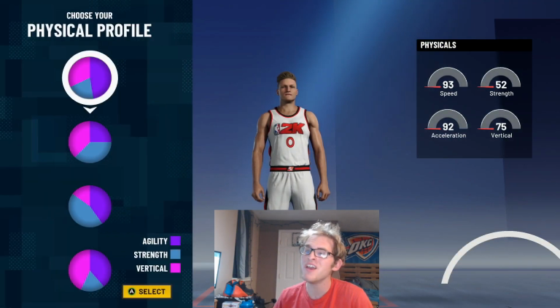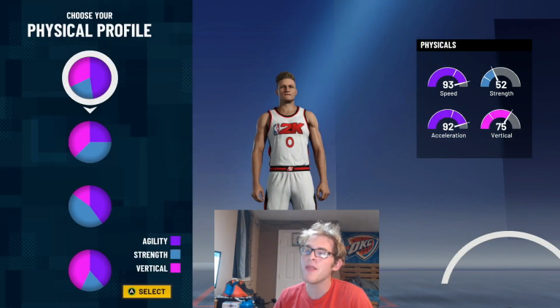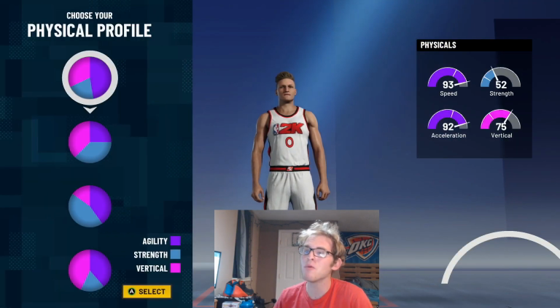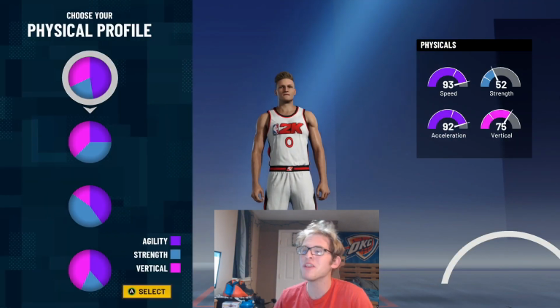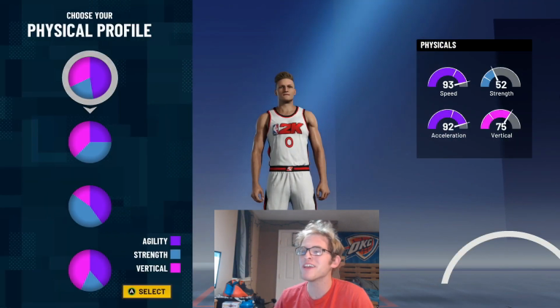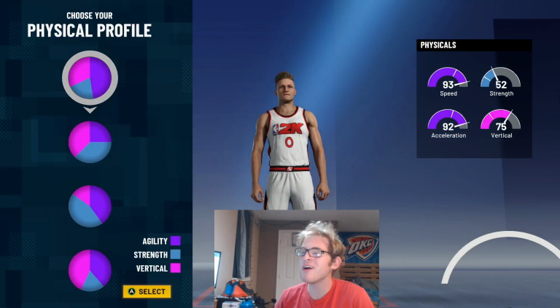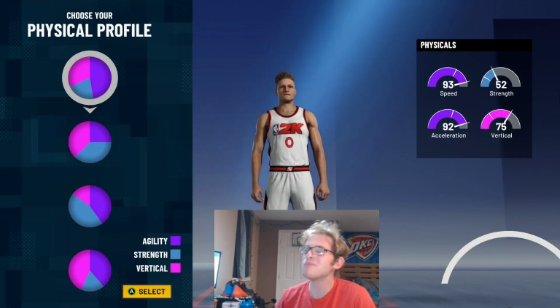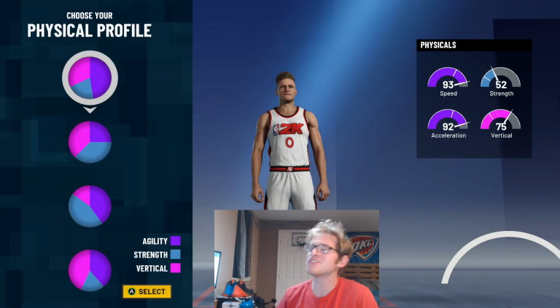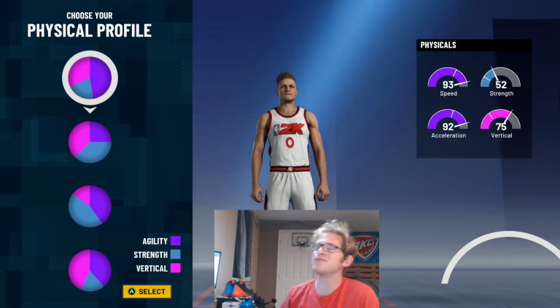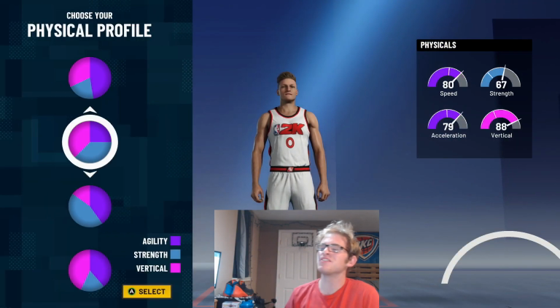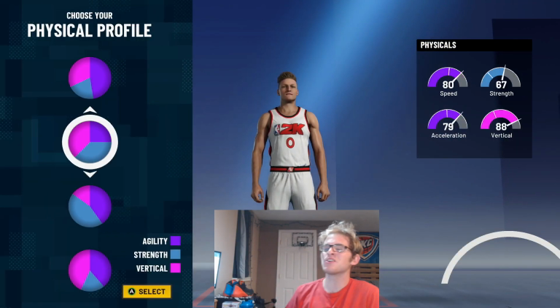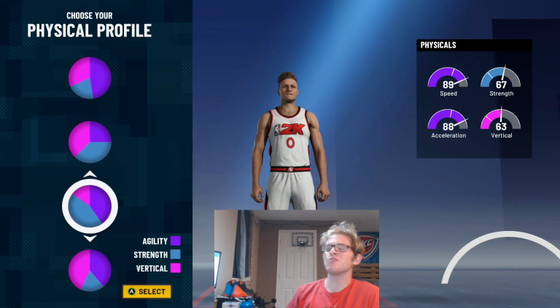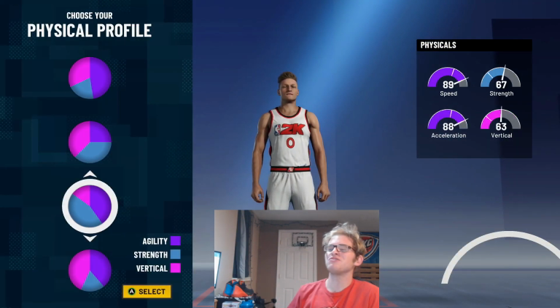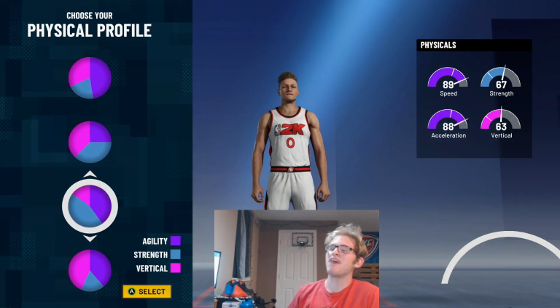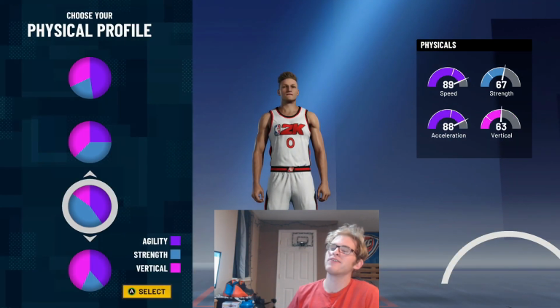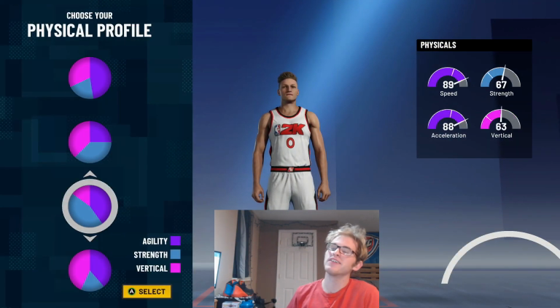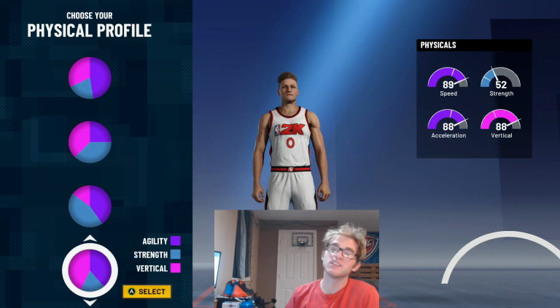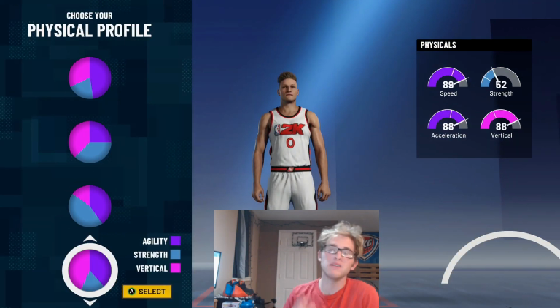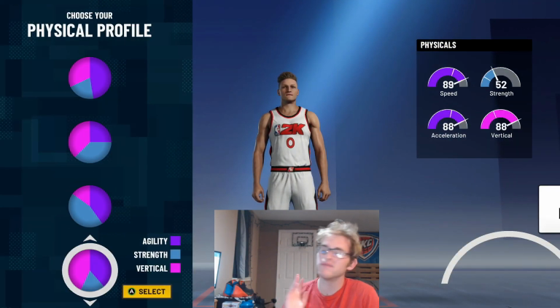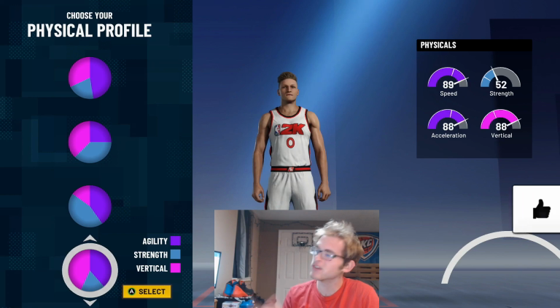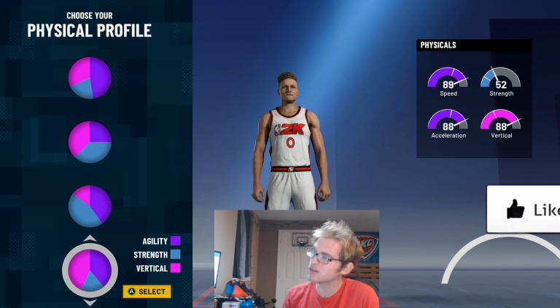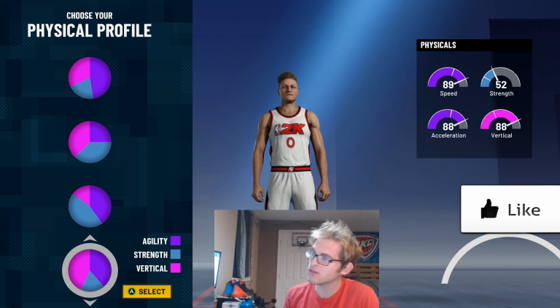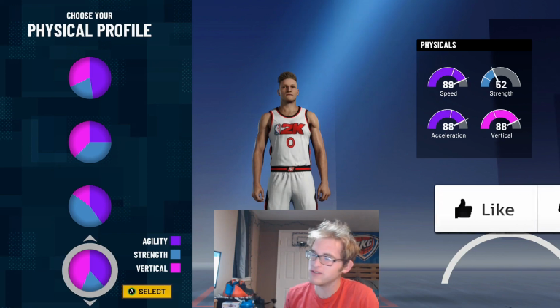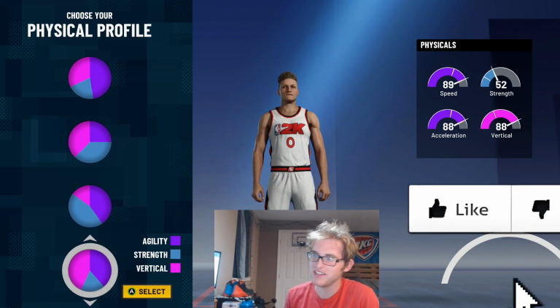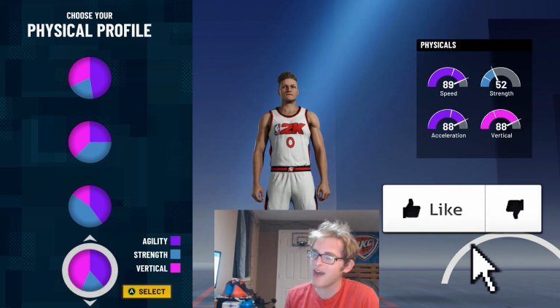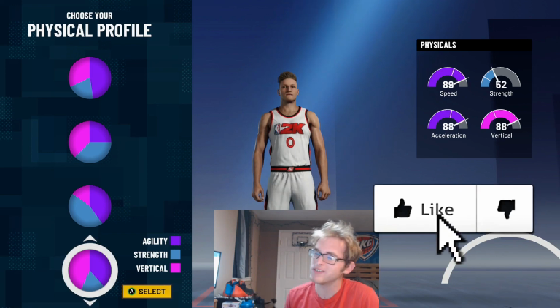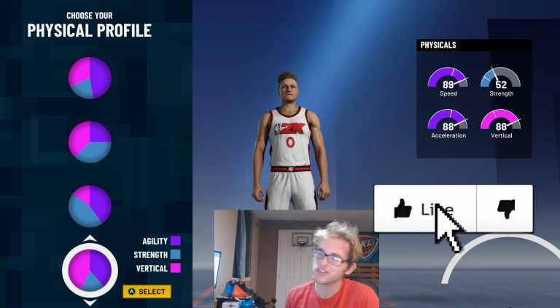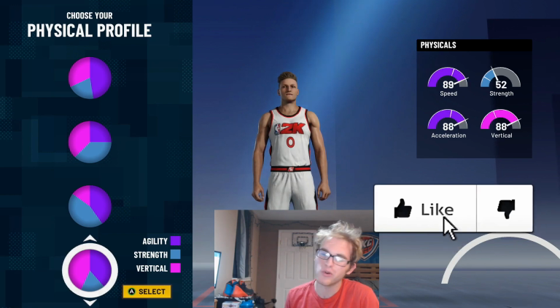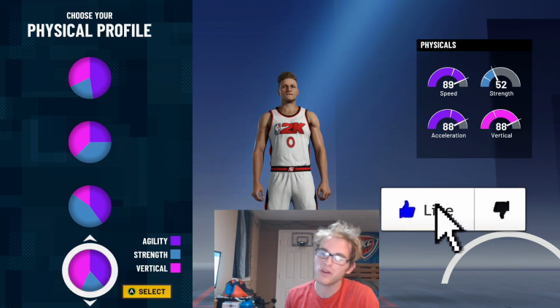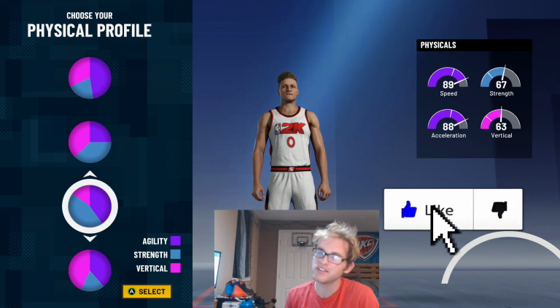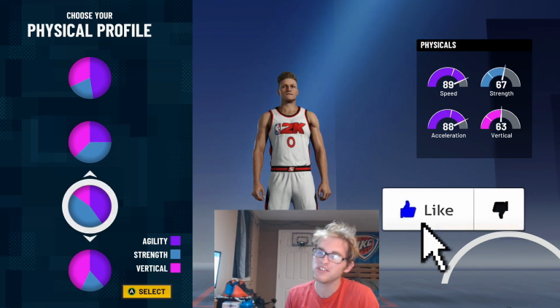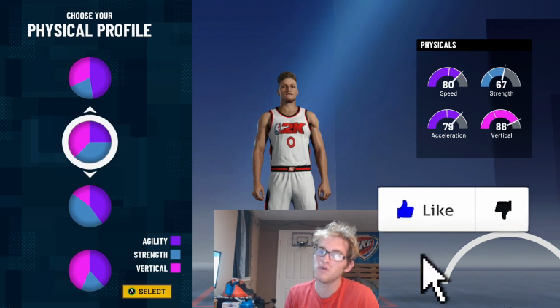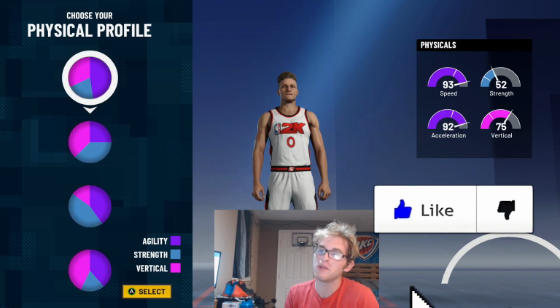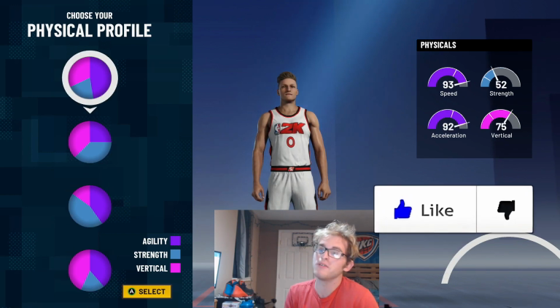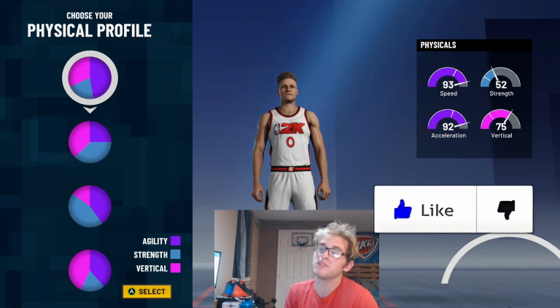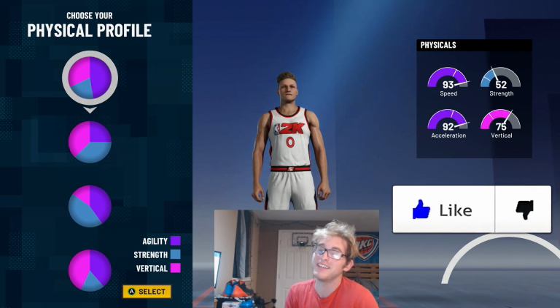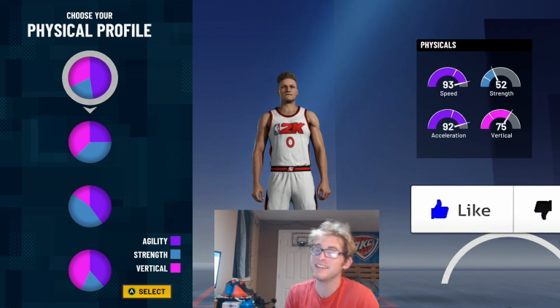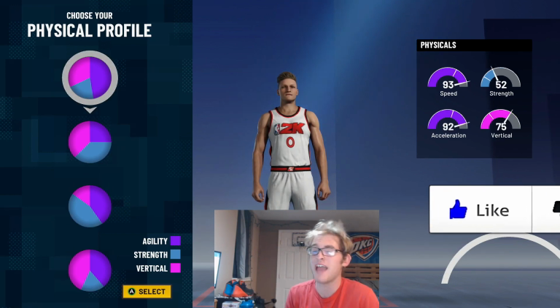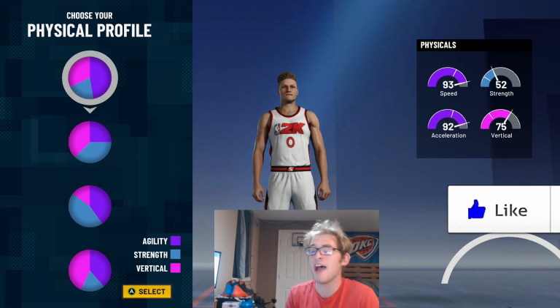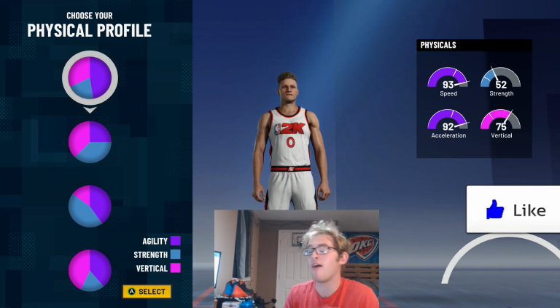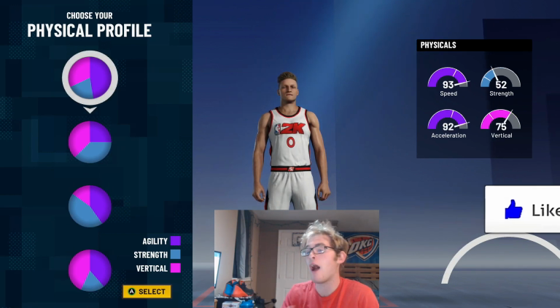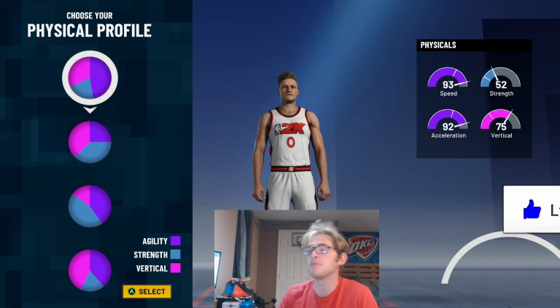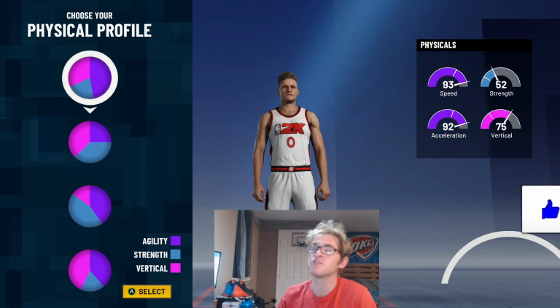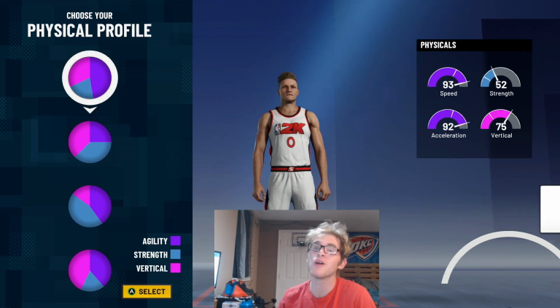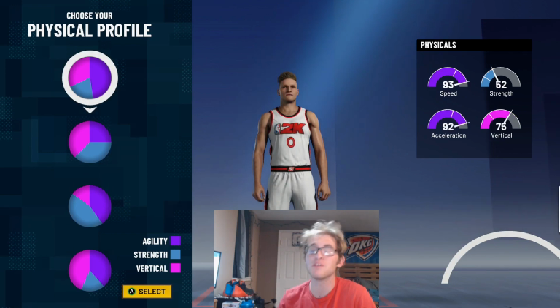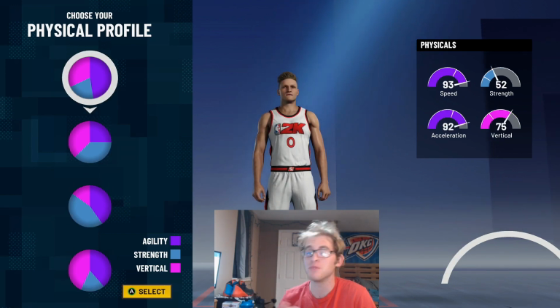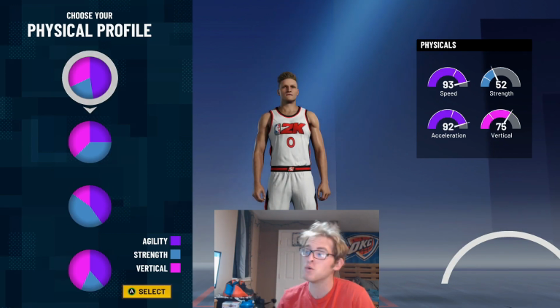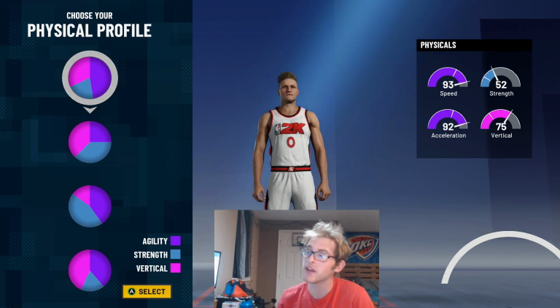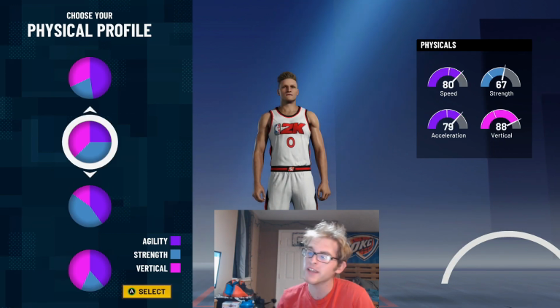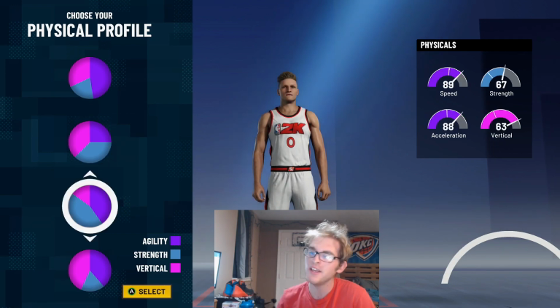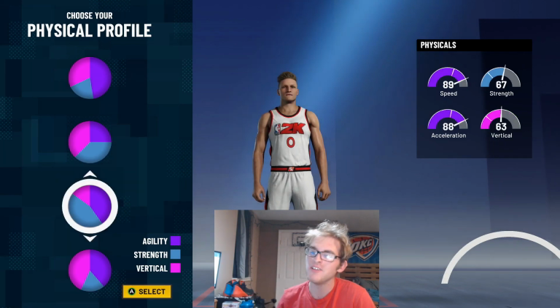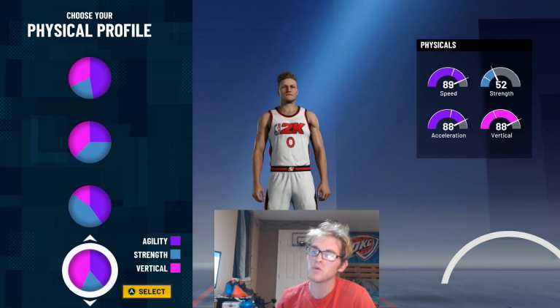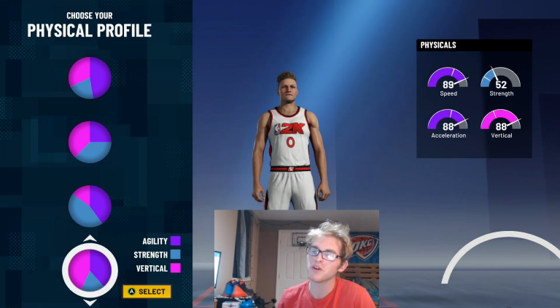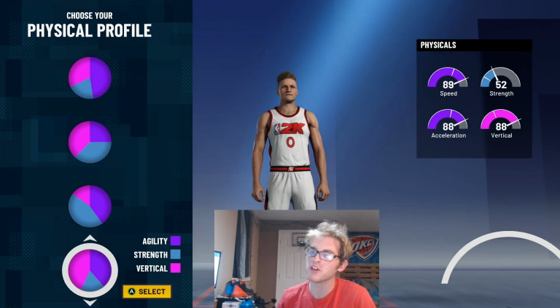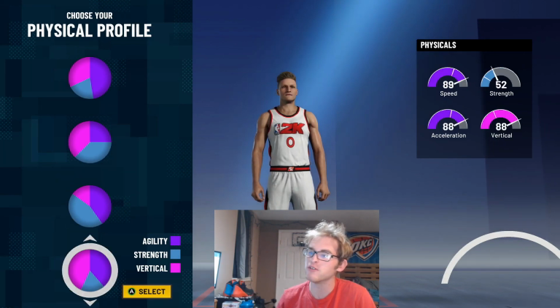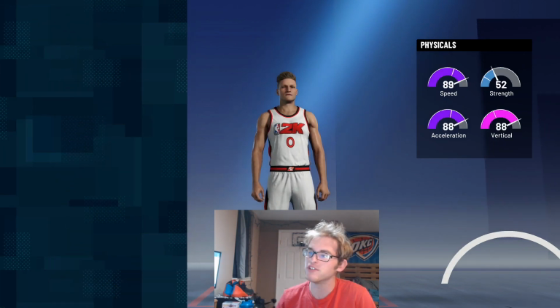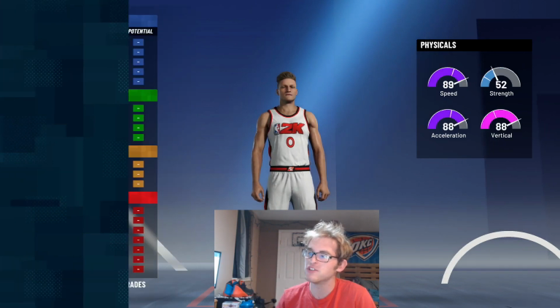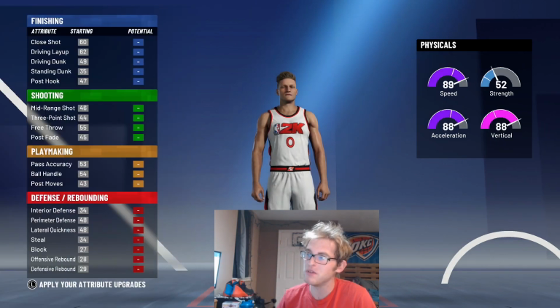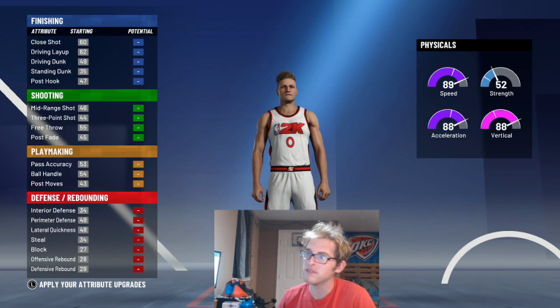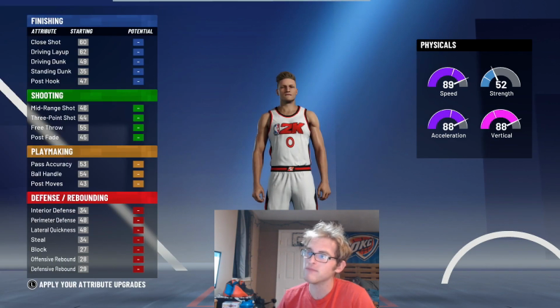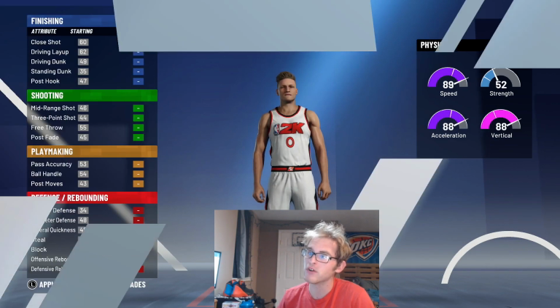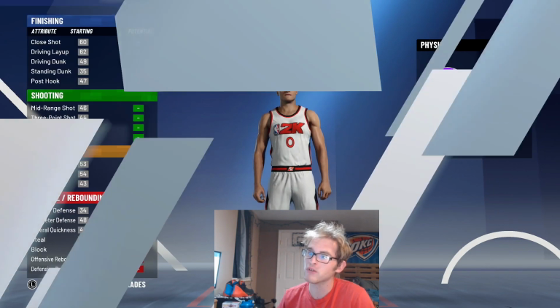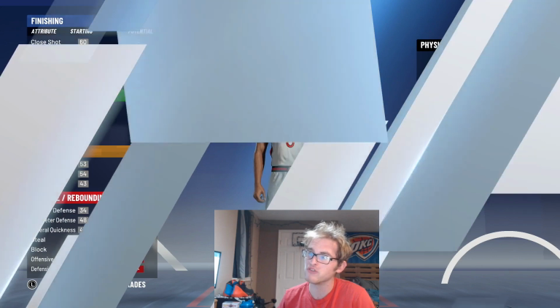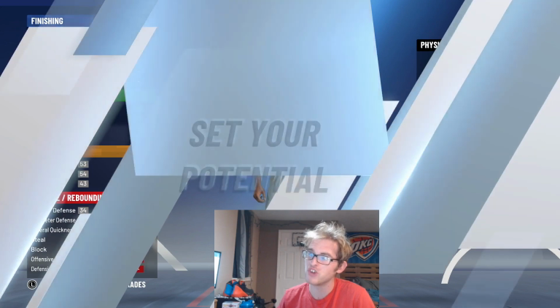And then when it comes to the physicals, I feel like speed and vertical is the obvious choice. You want to be able to have hops as well as be quick. So we're going to go with this speed and vertical chart.